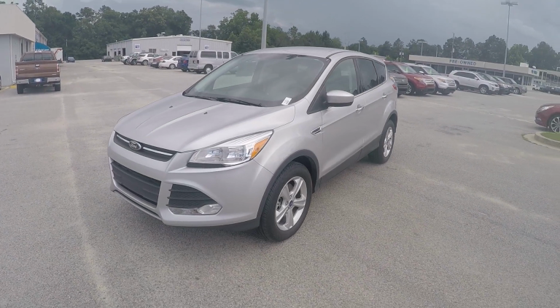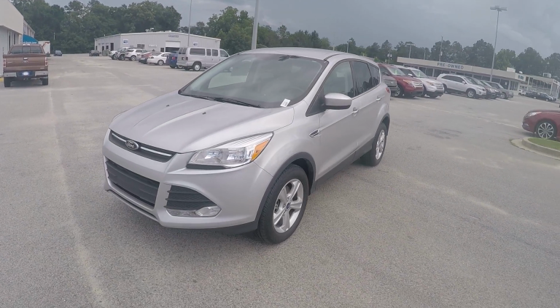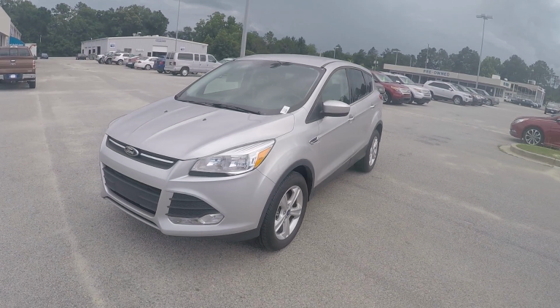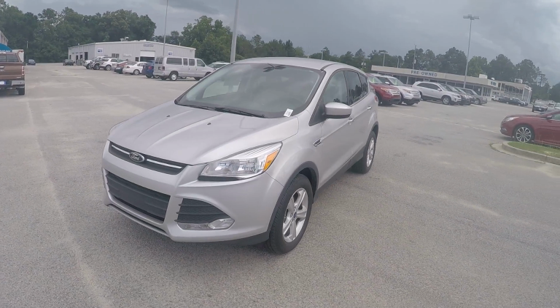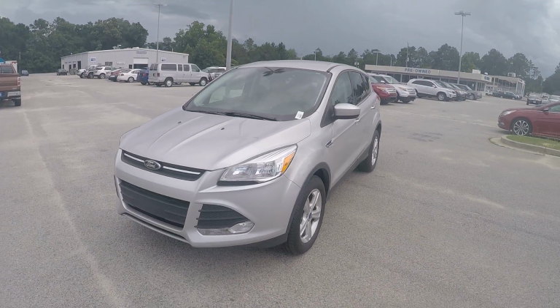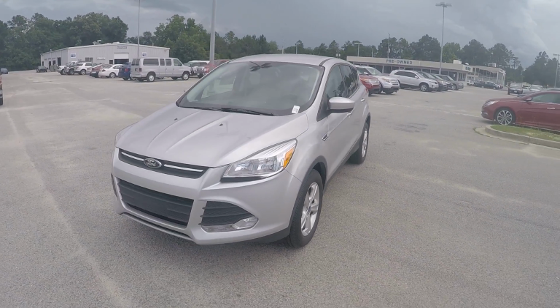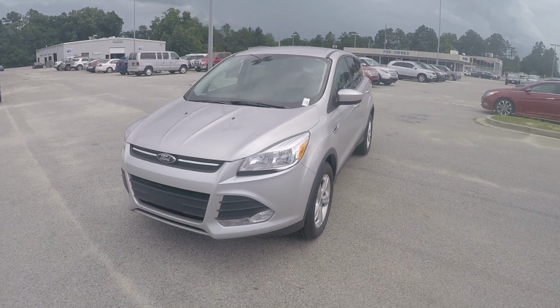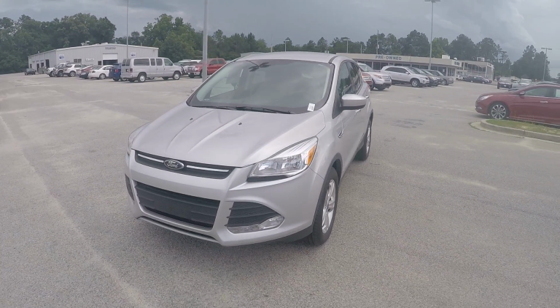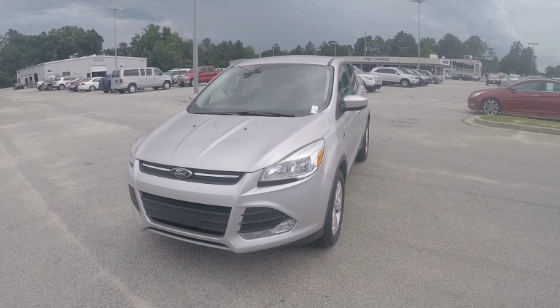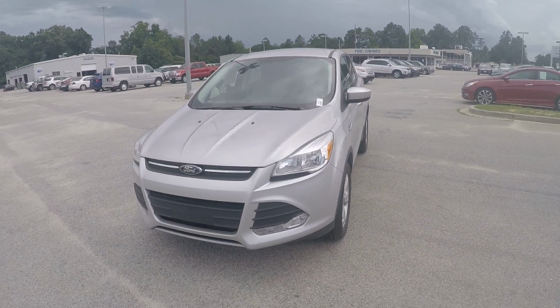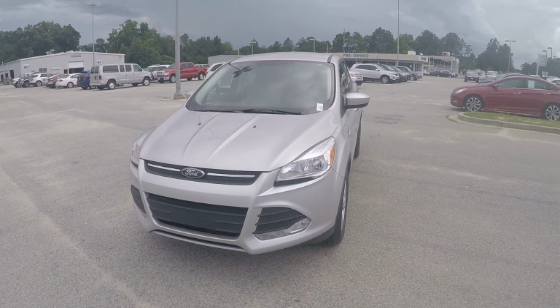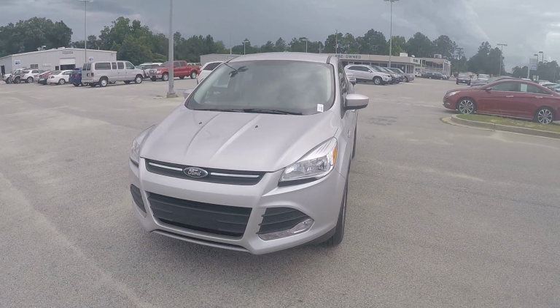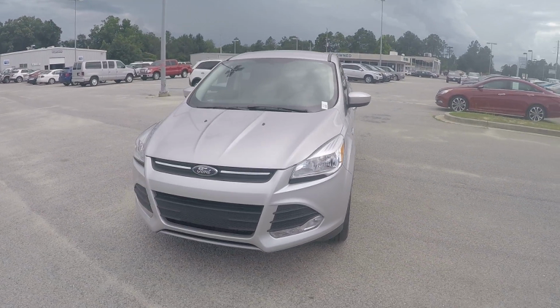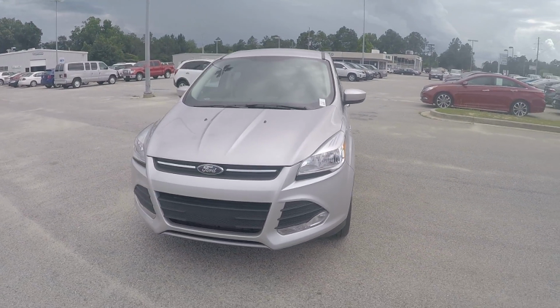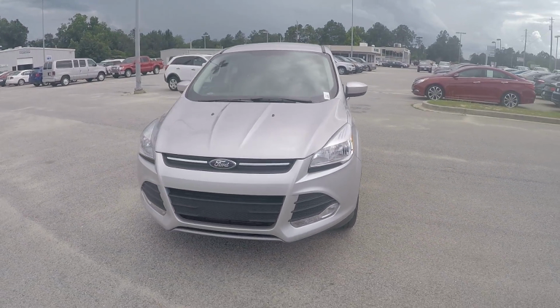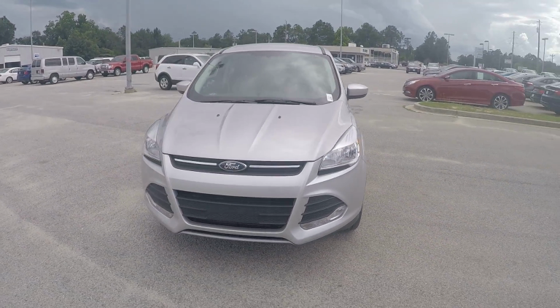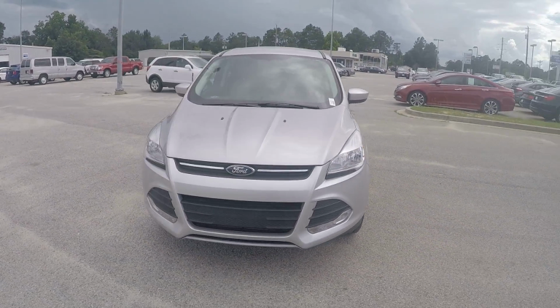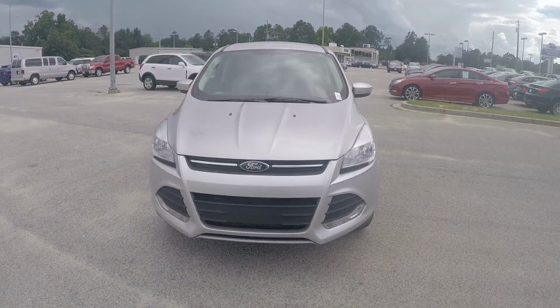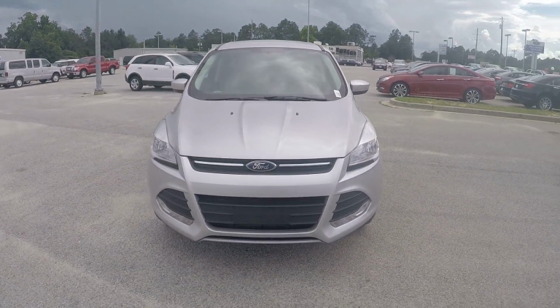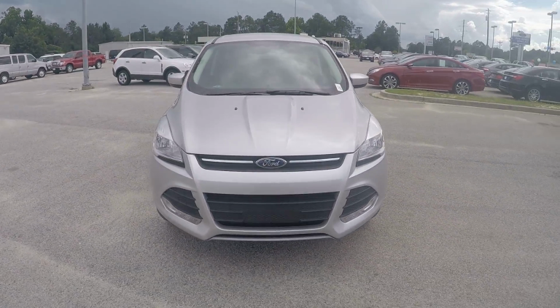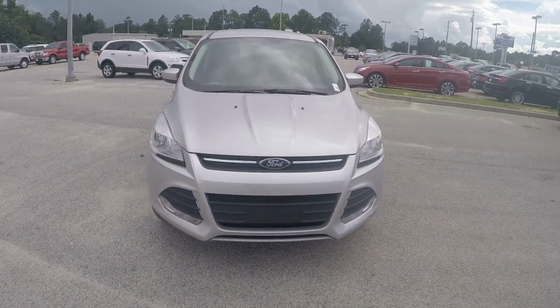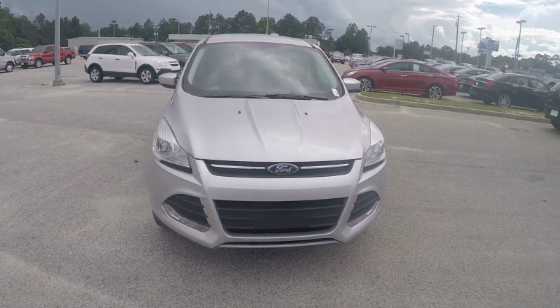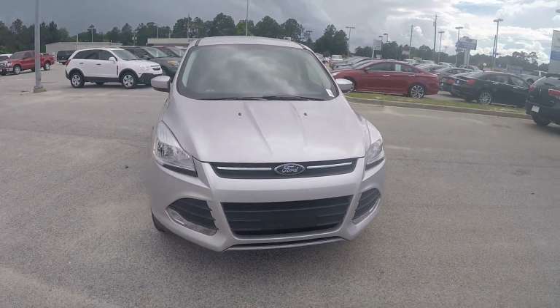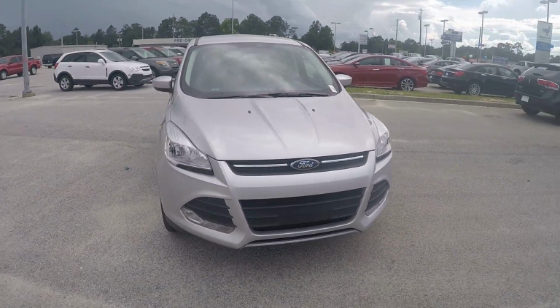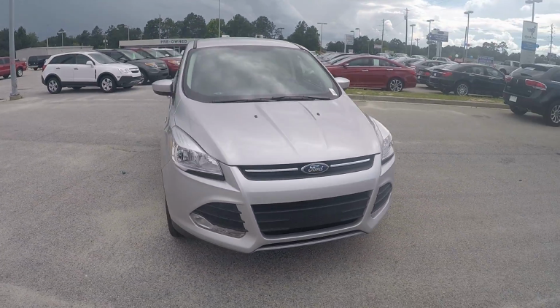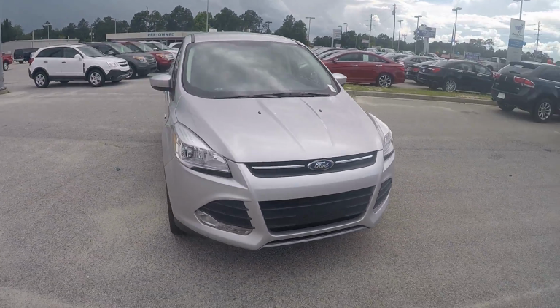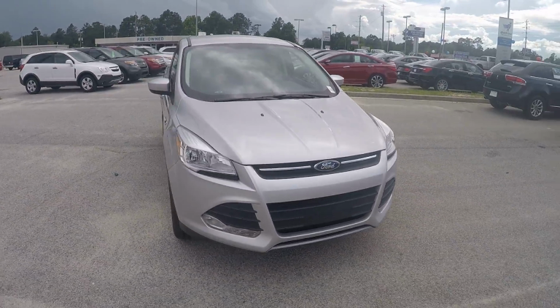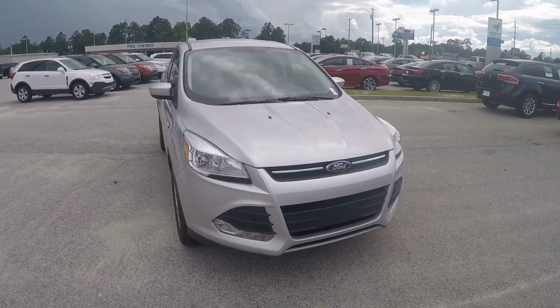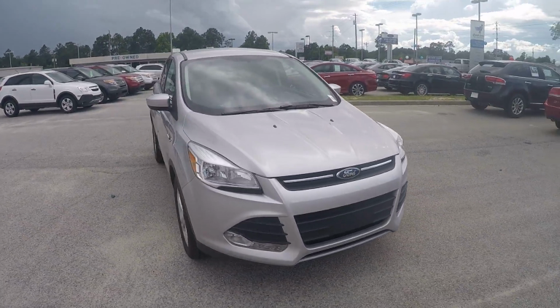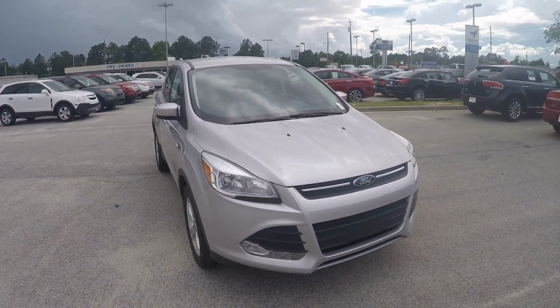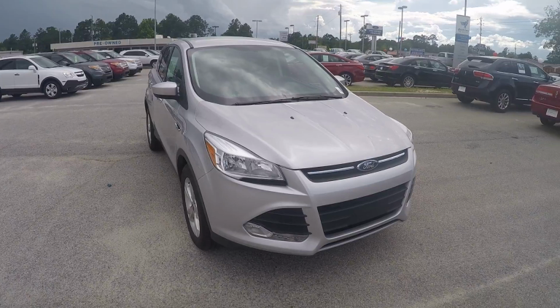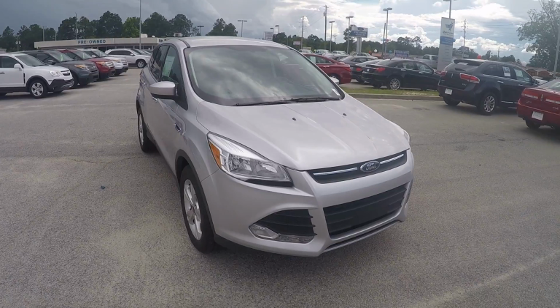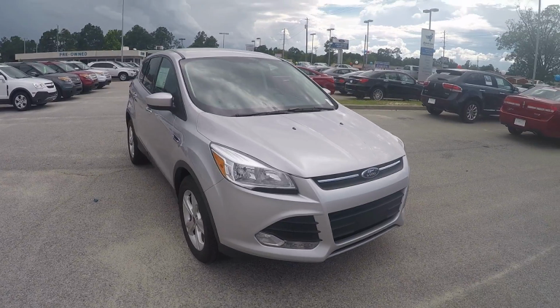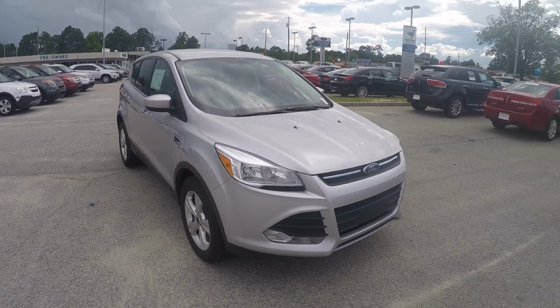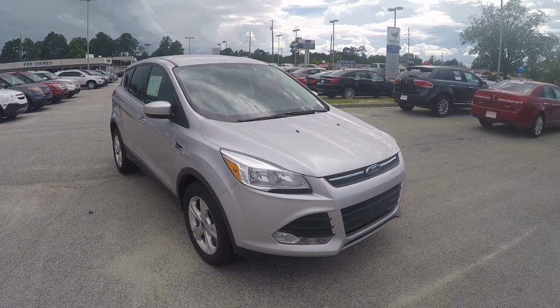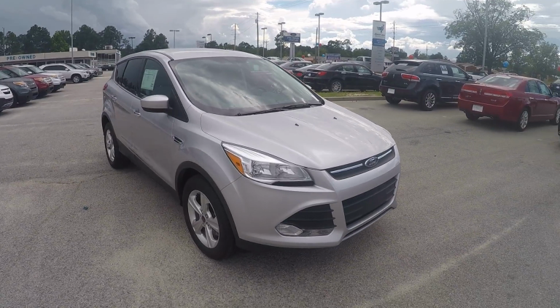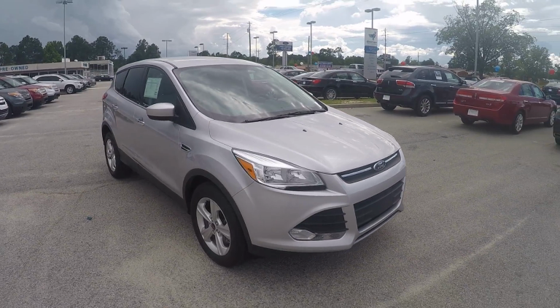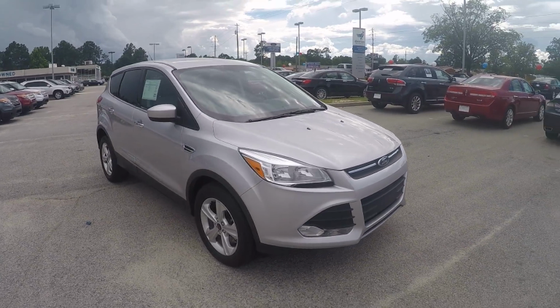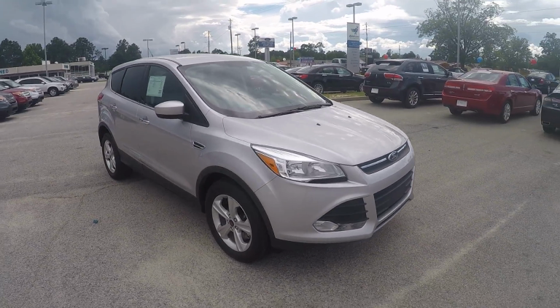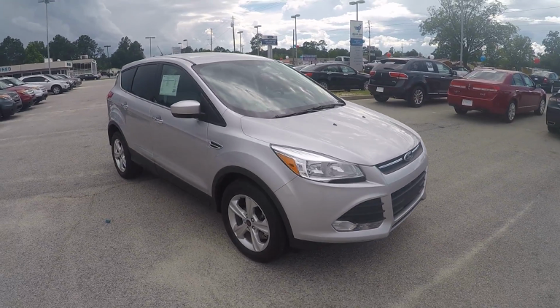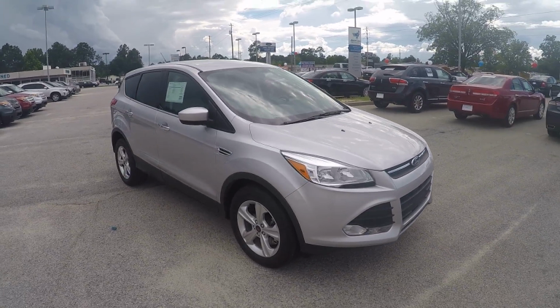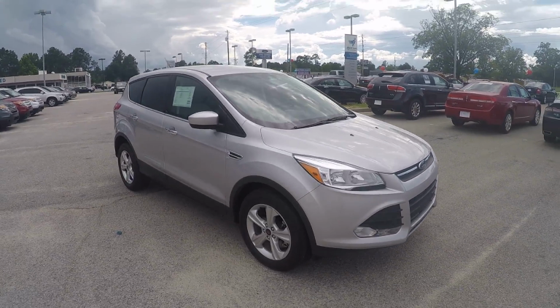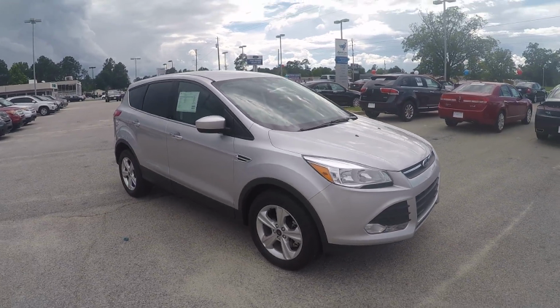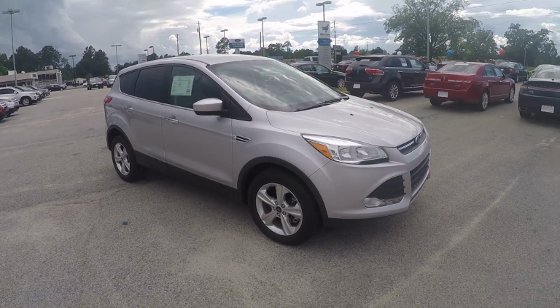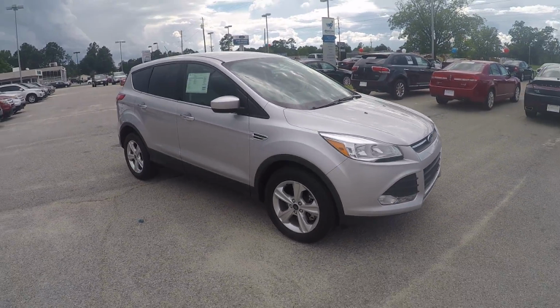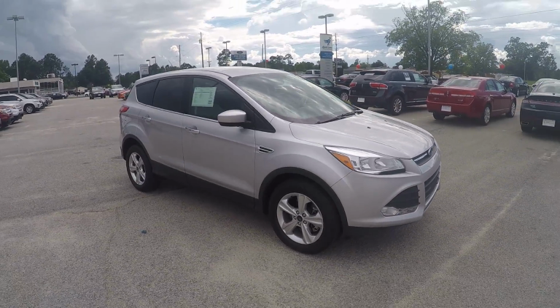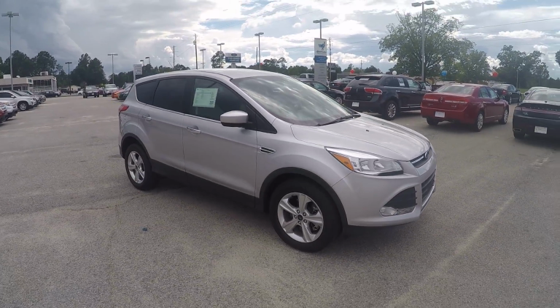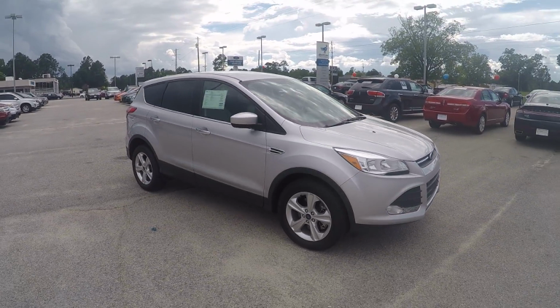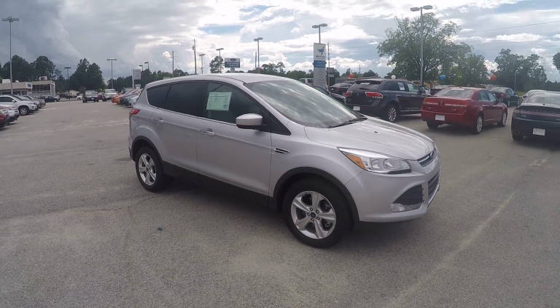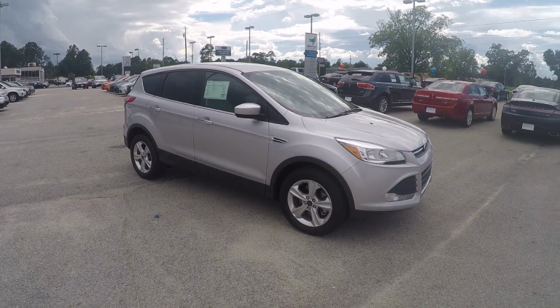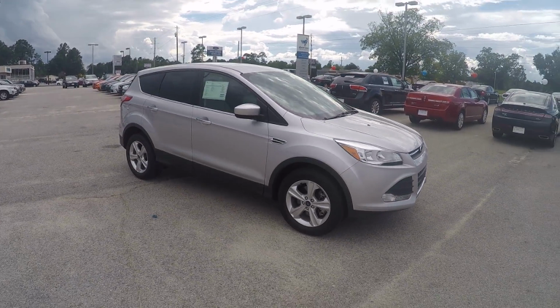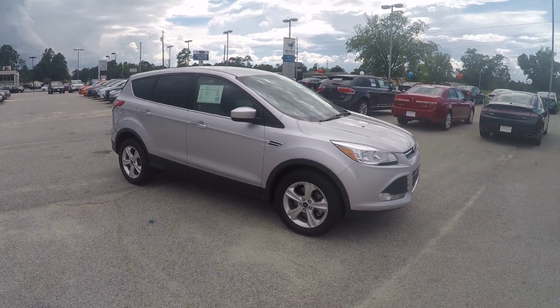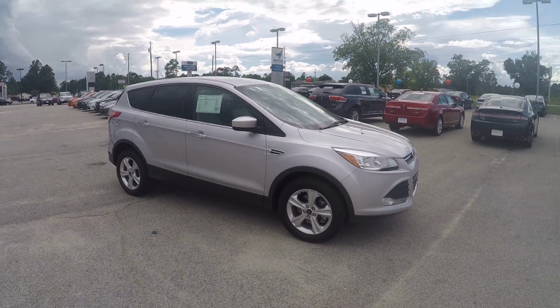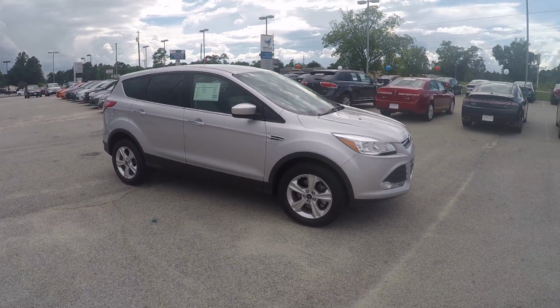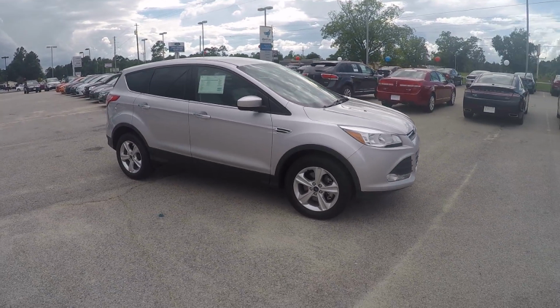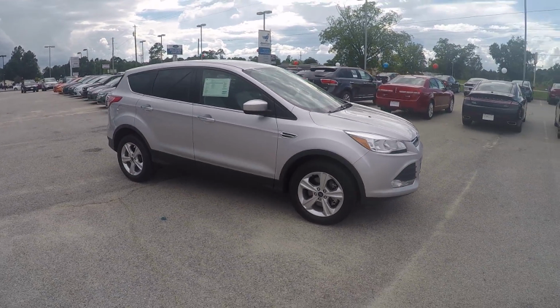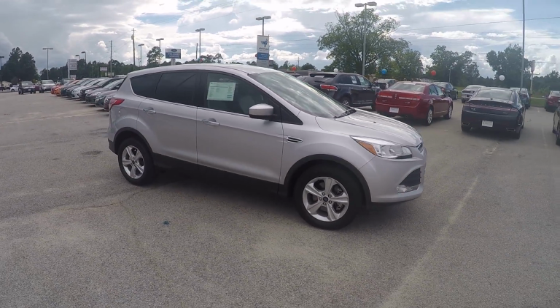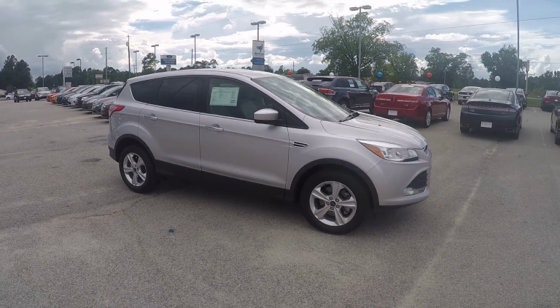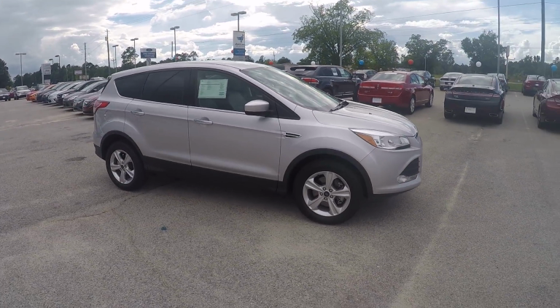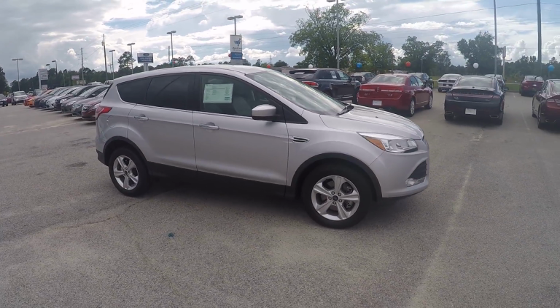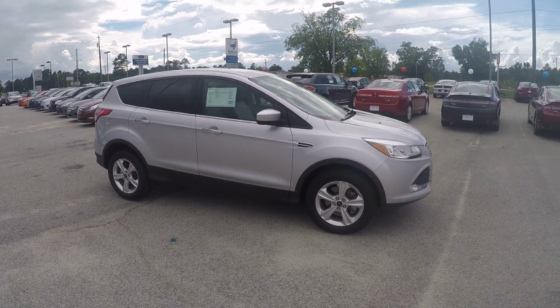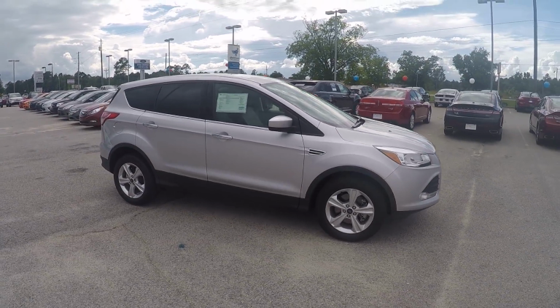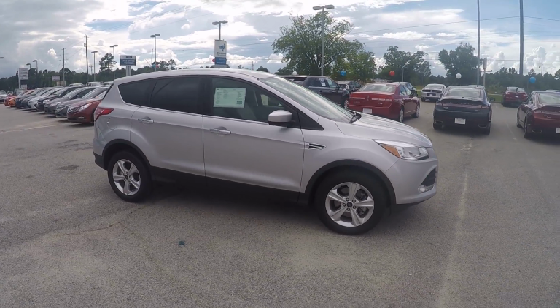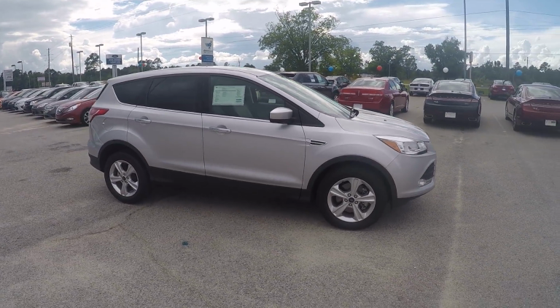Hey Ms. Barber, this is Brandon over at JC Lewis Ford in Statesboro. I just wanted to give you your first look at this 2015 Ford Escape.